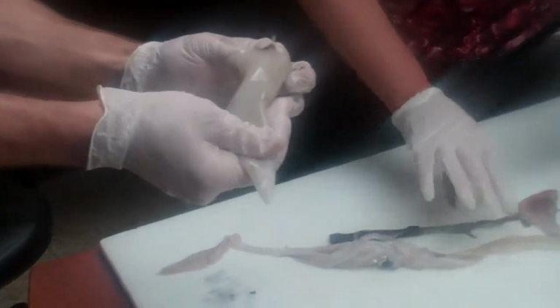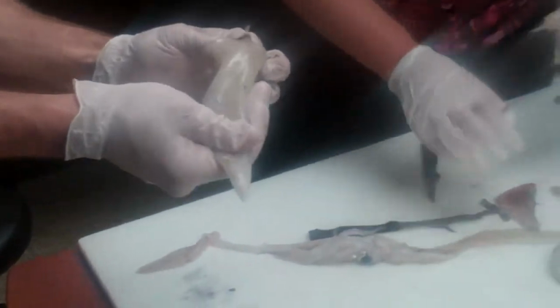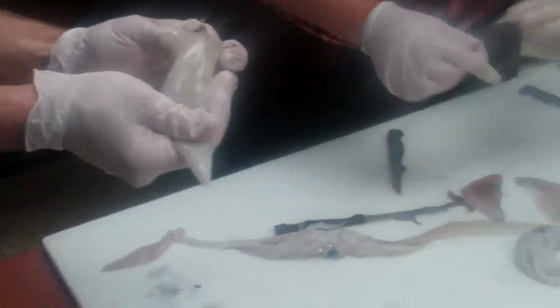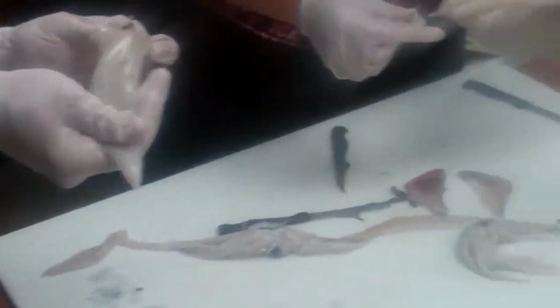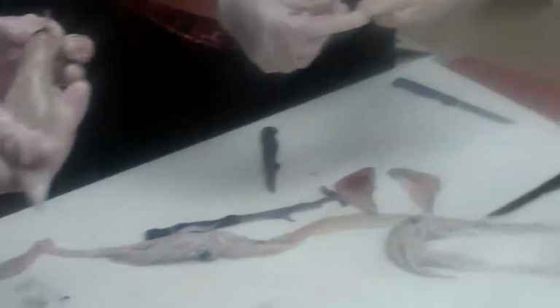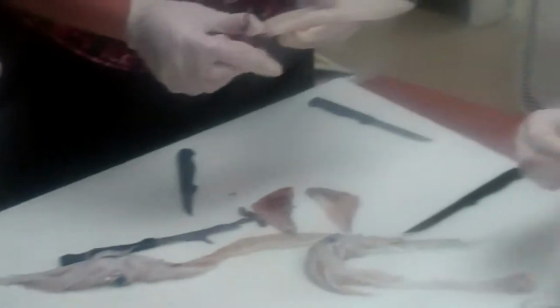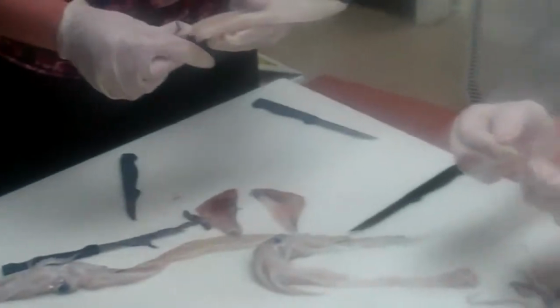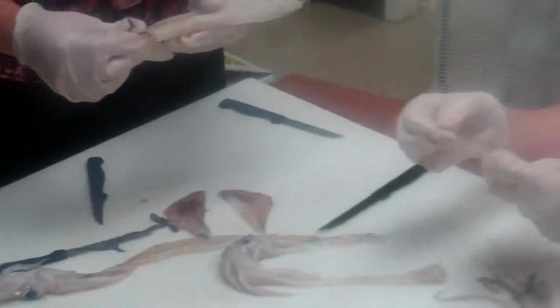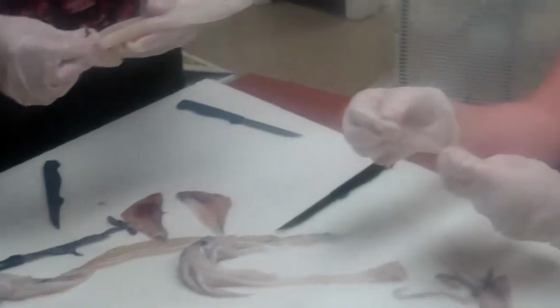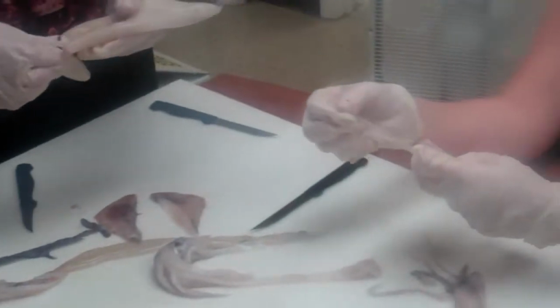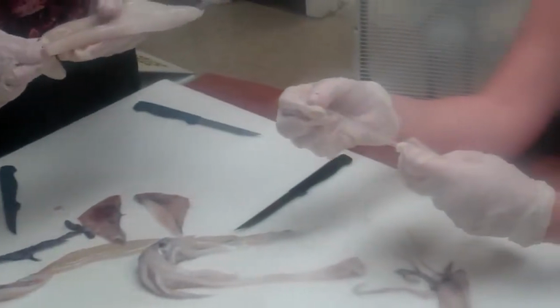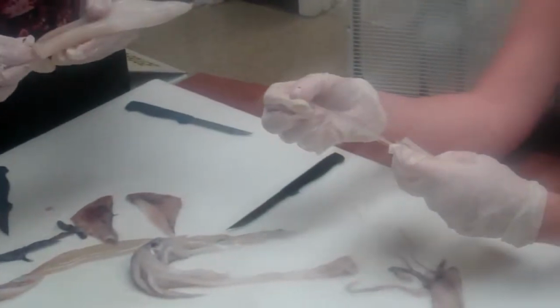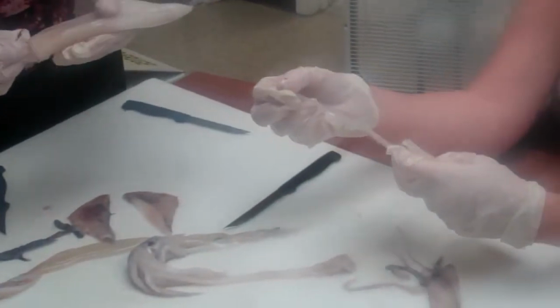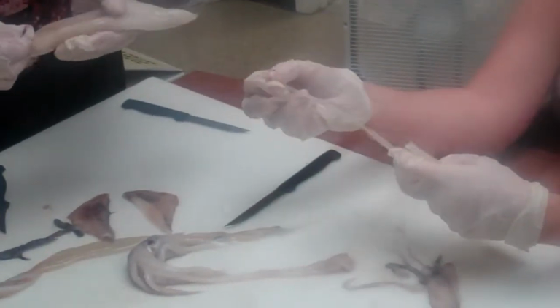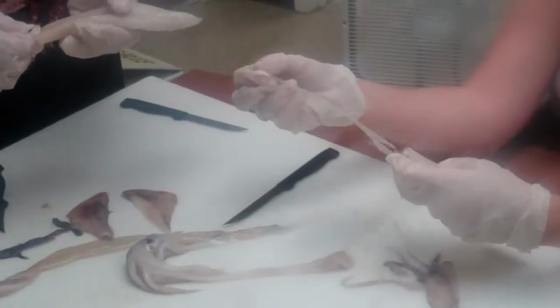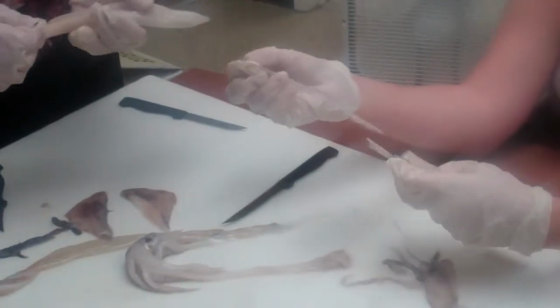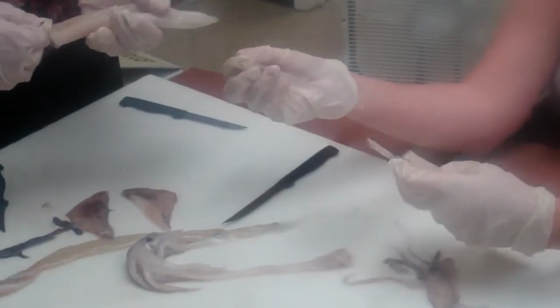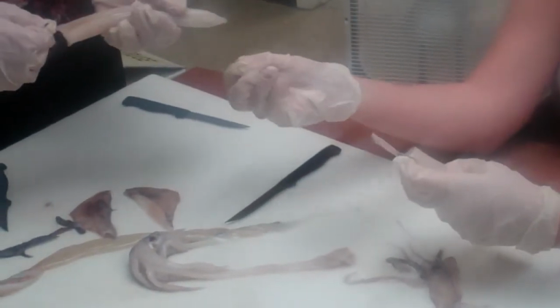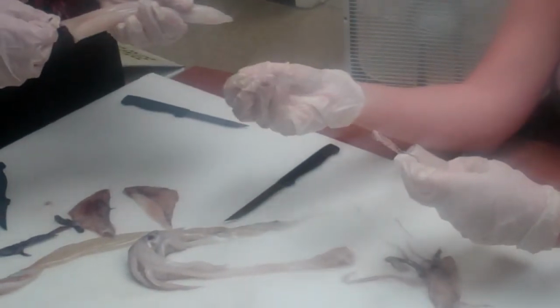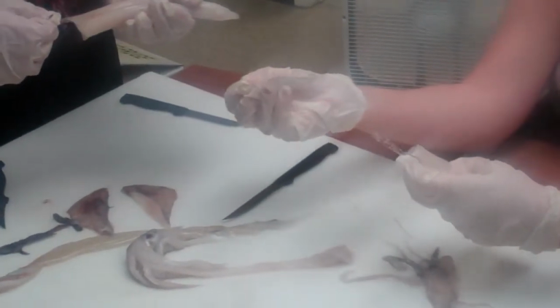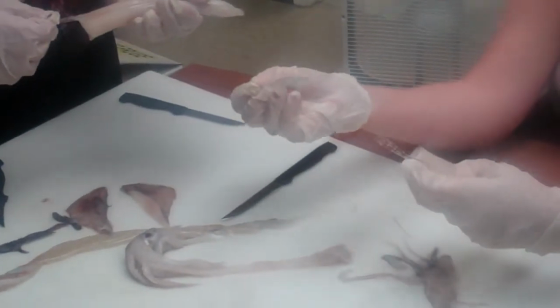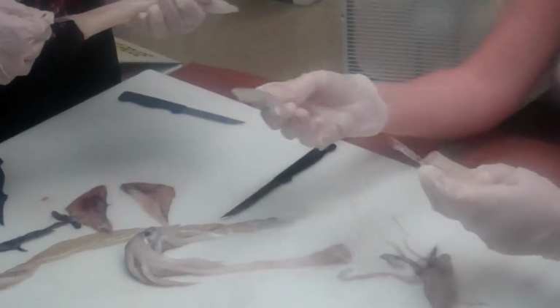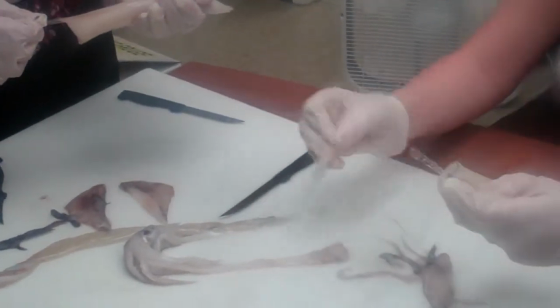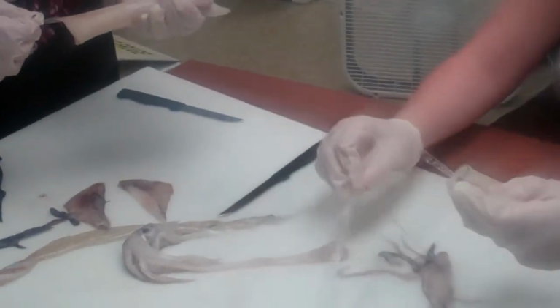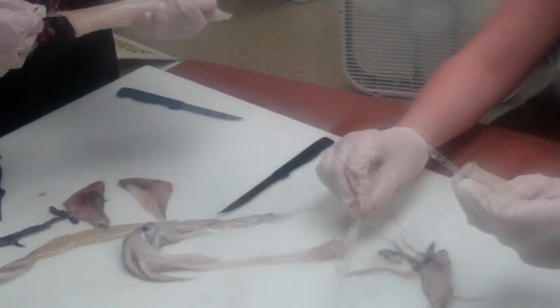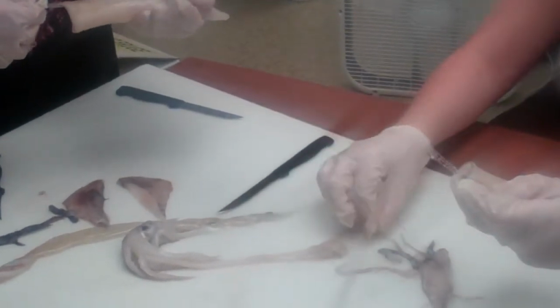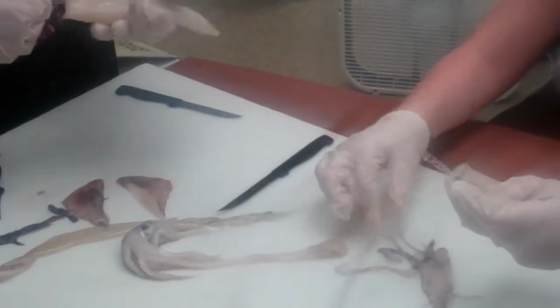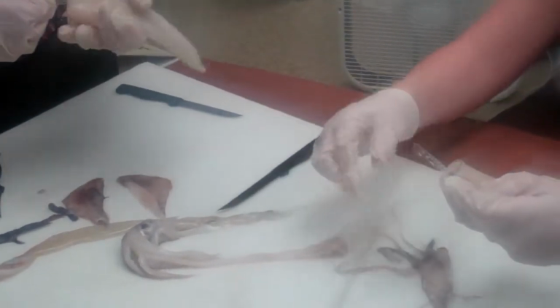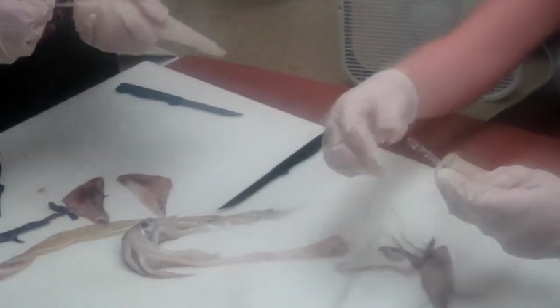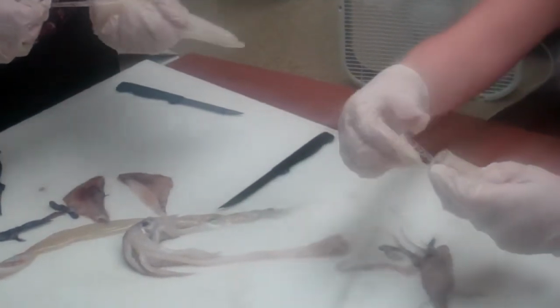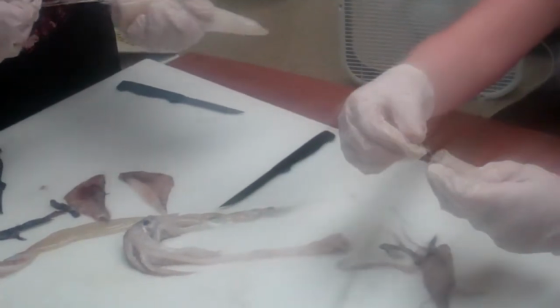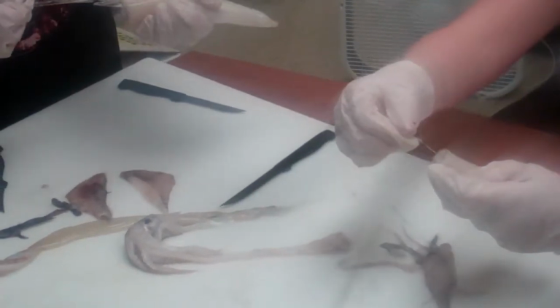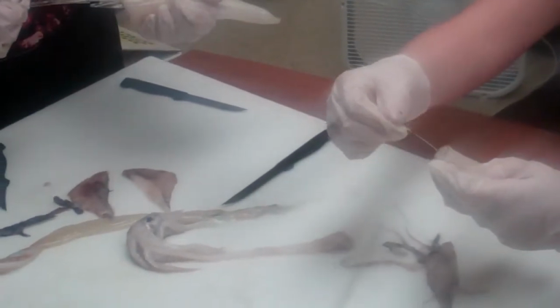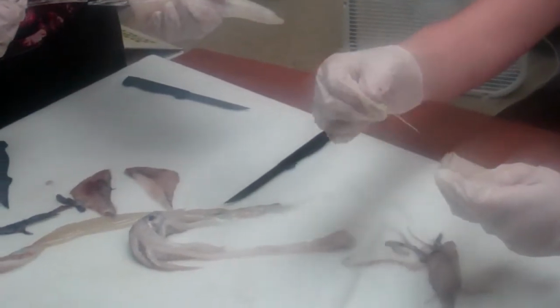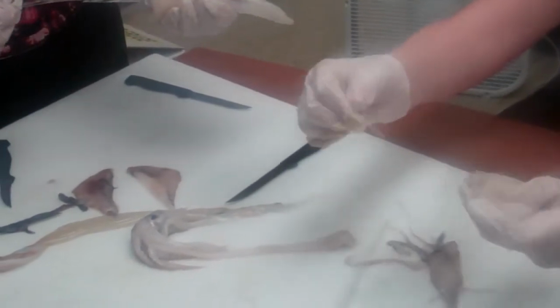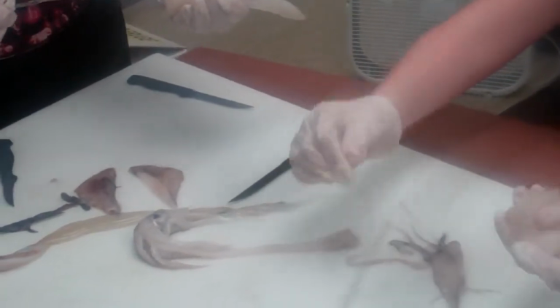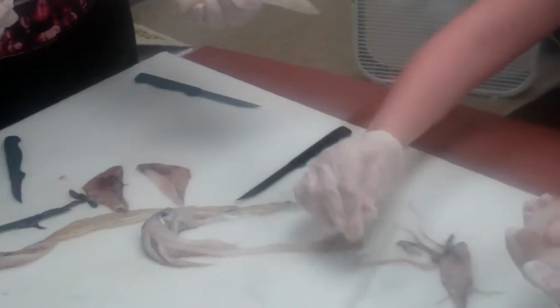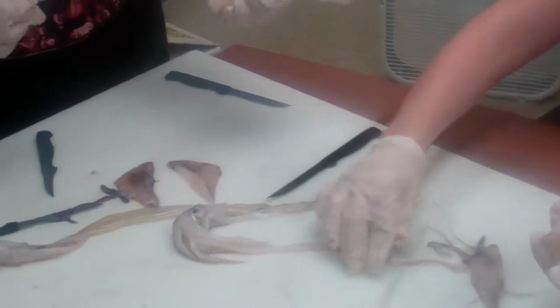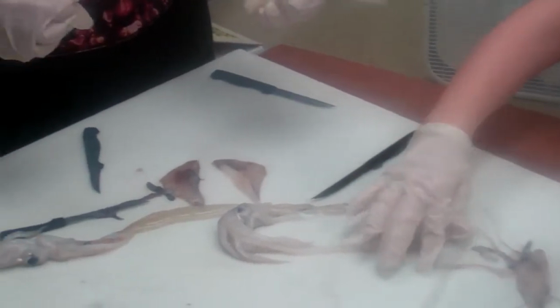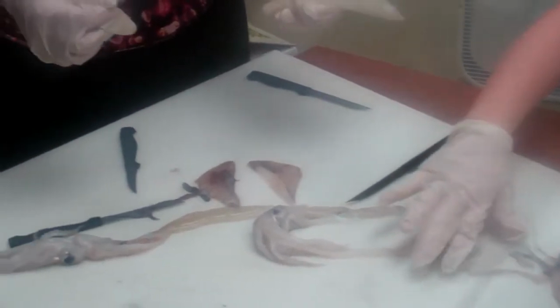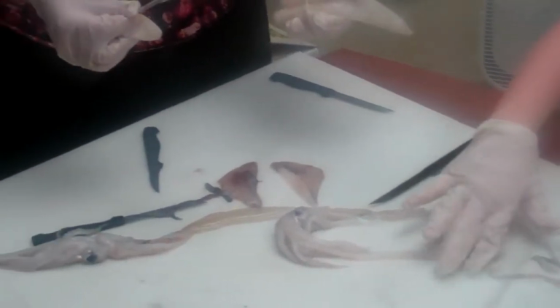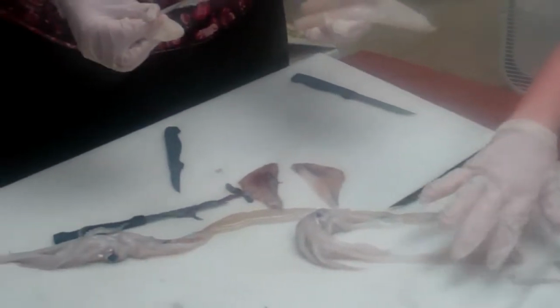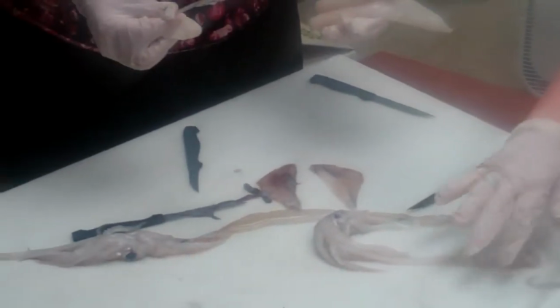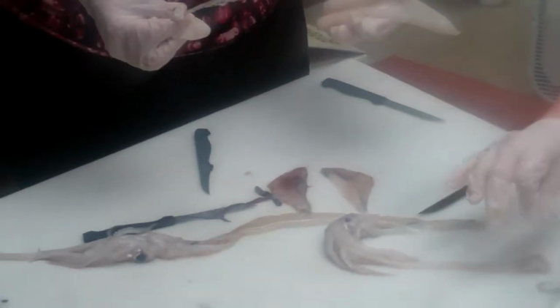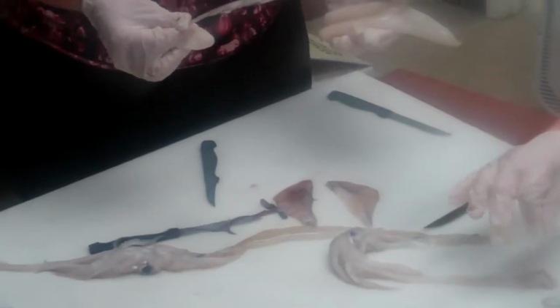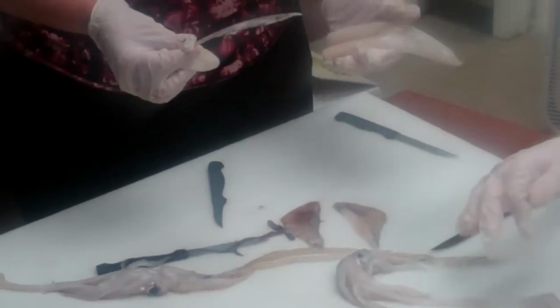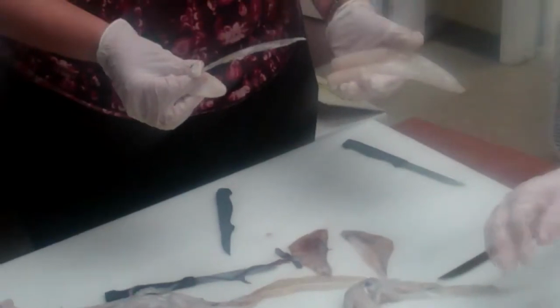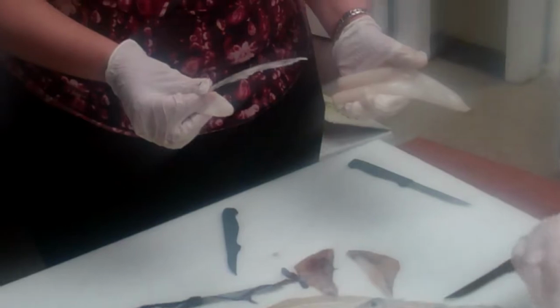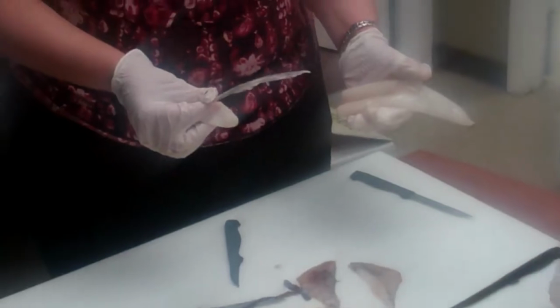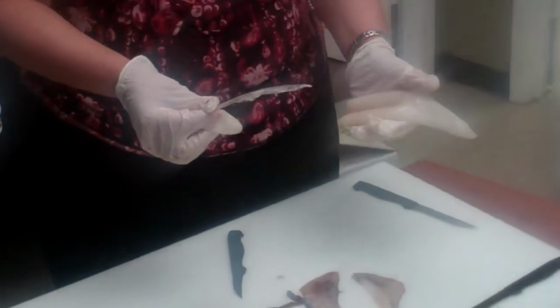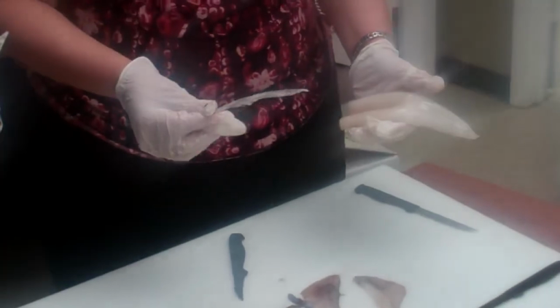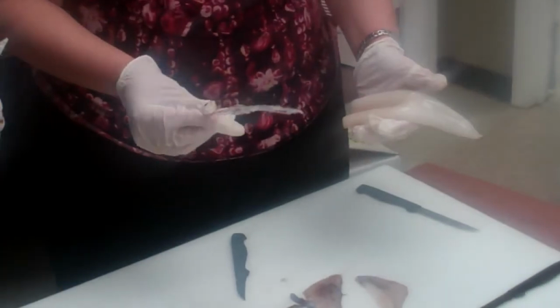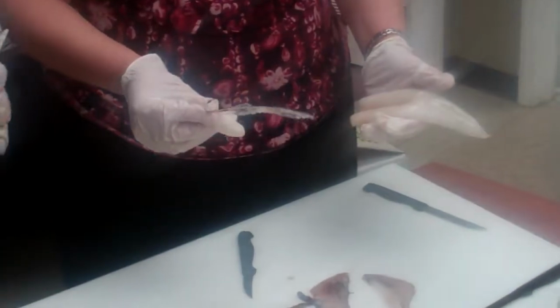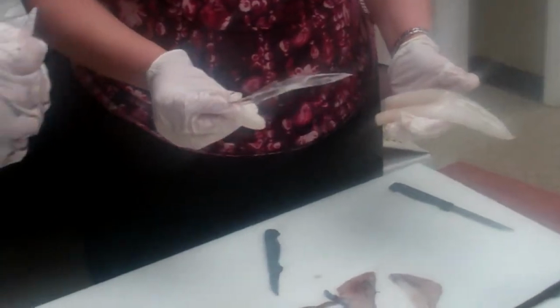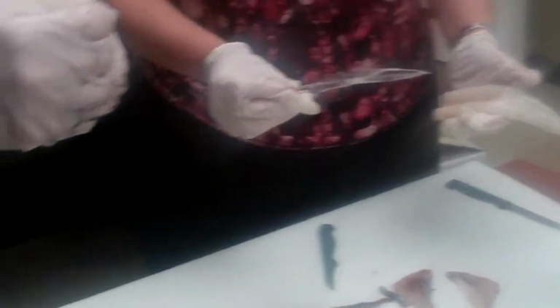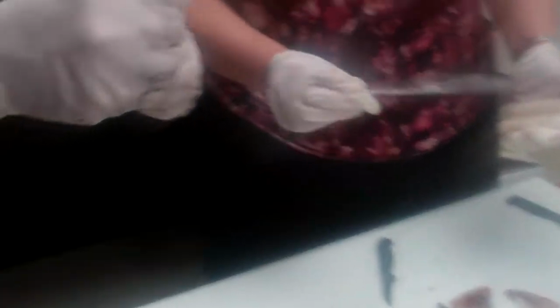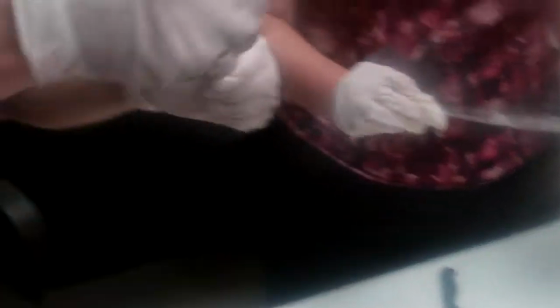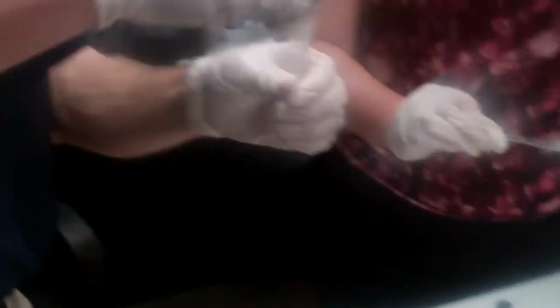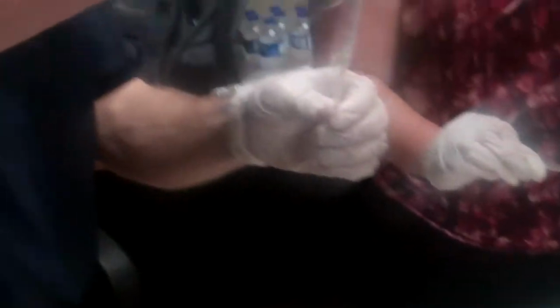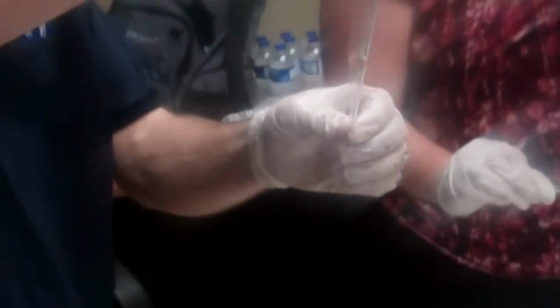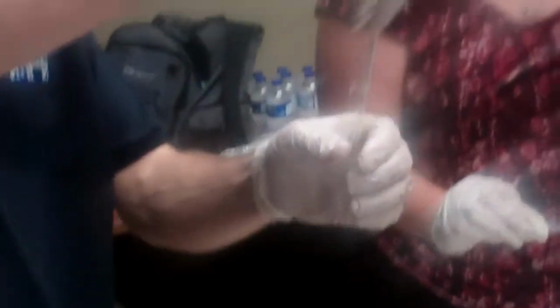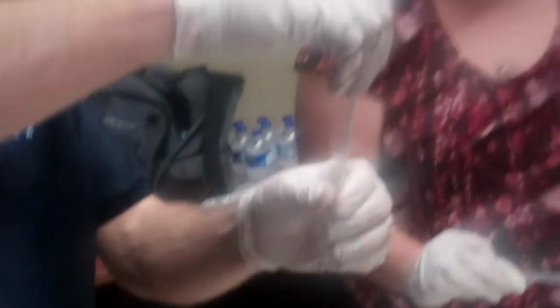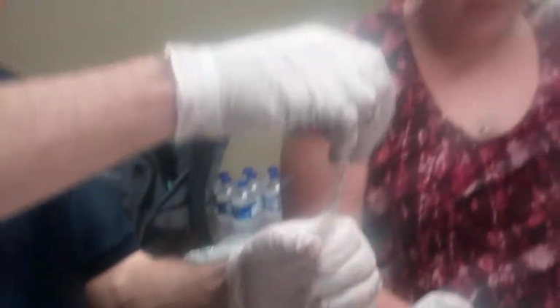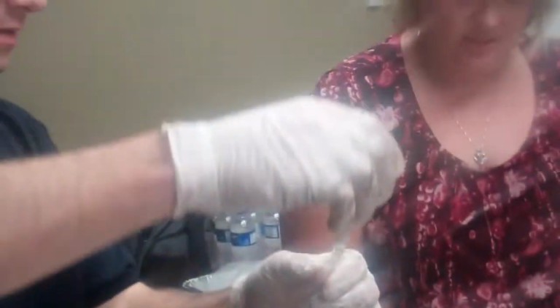Is that what this little piece is right here? You just pull it out? See here, this is the squid's backbone. Looks like plastic.